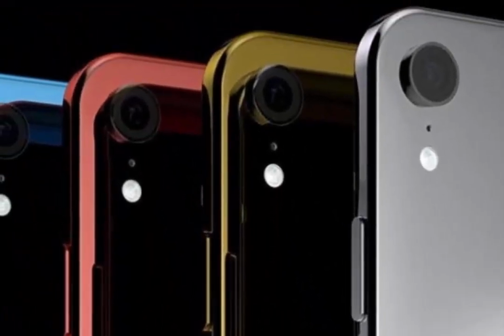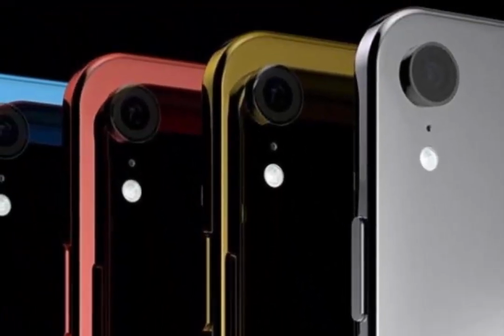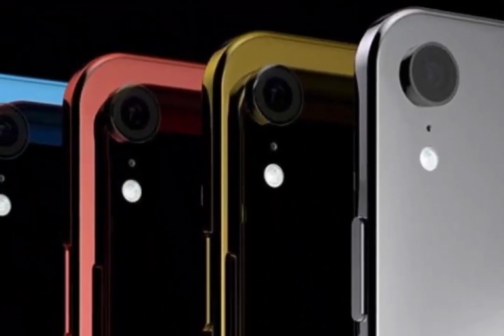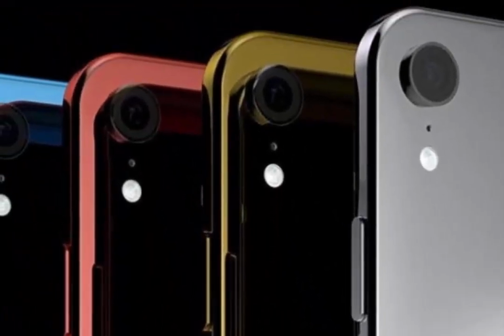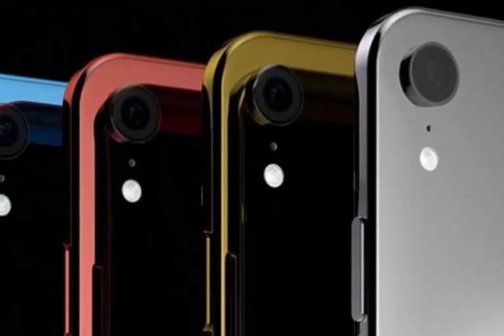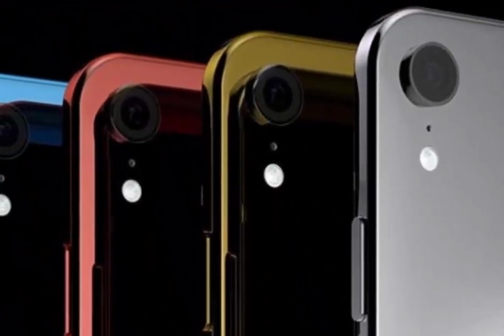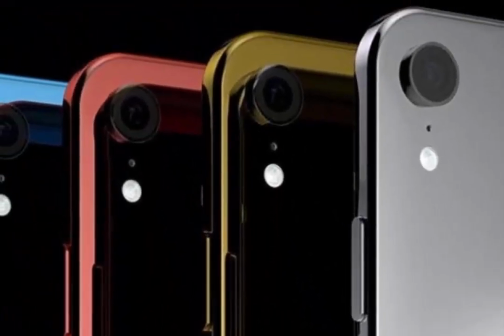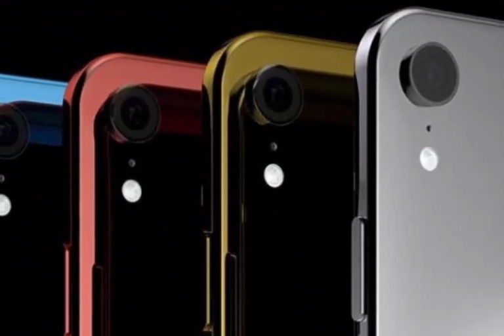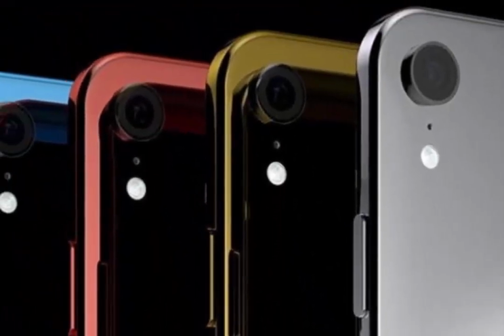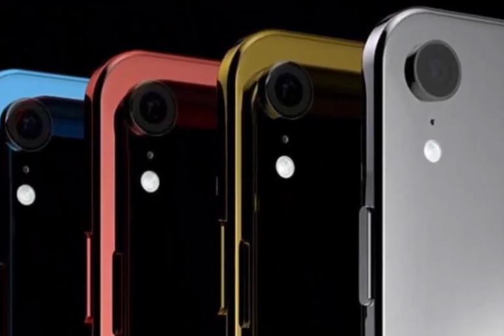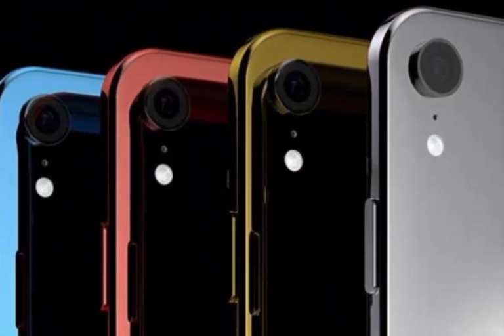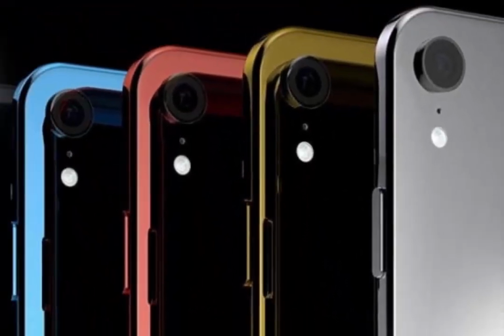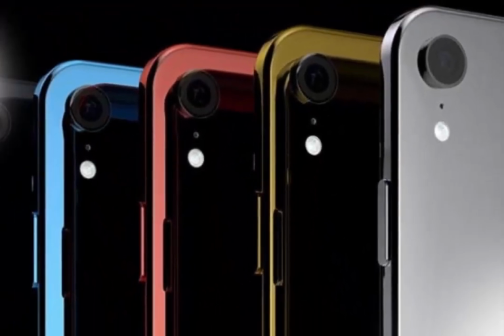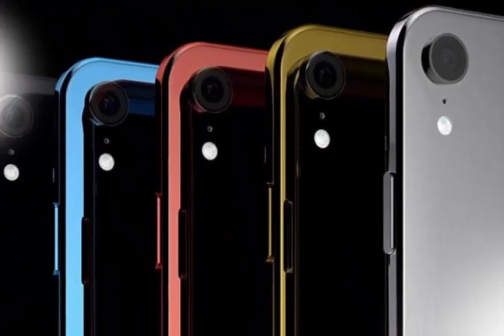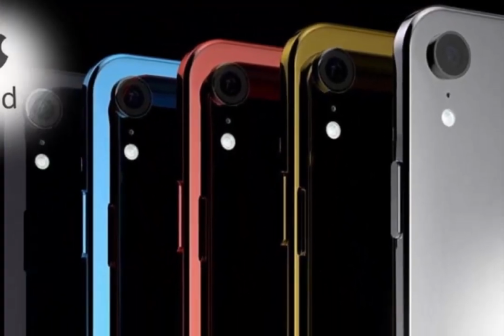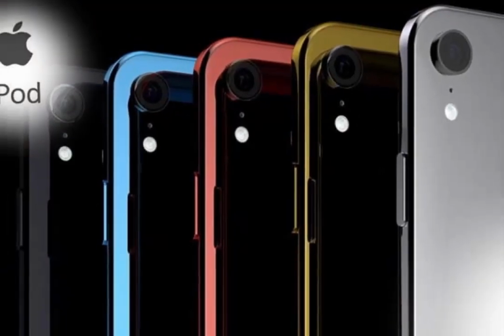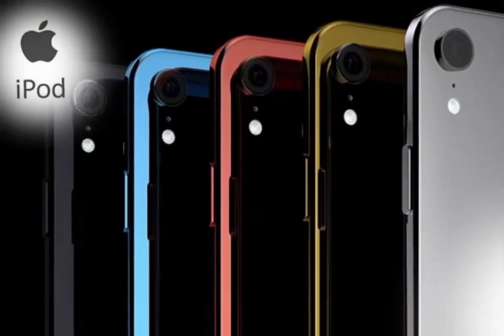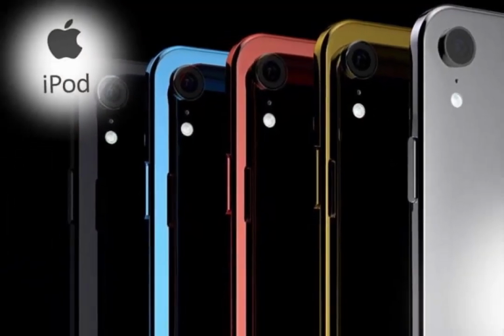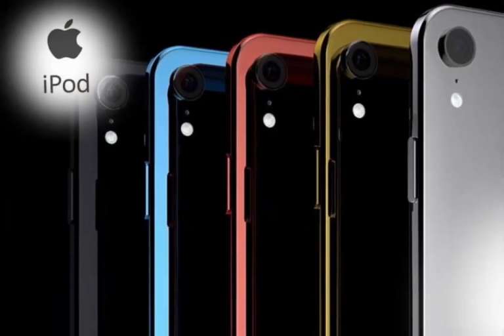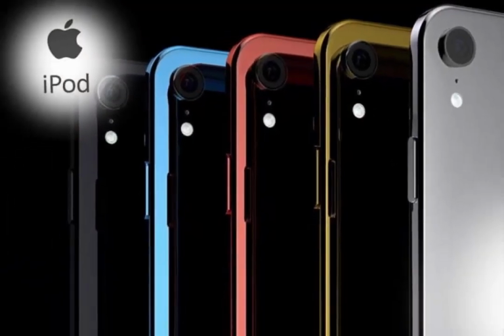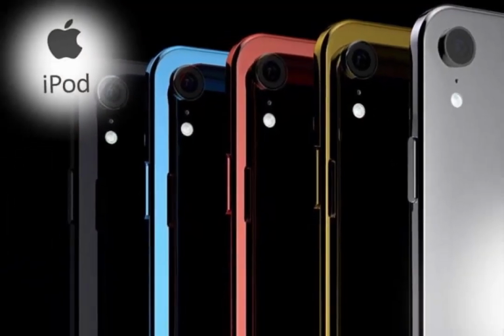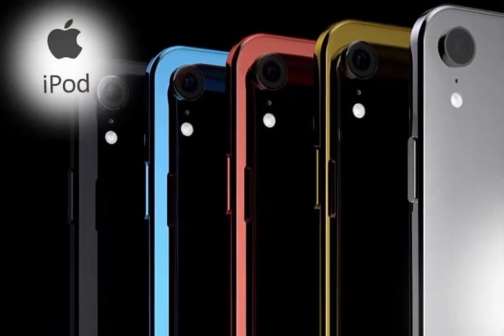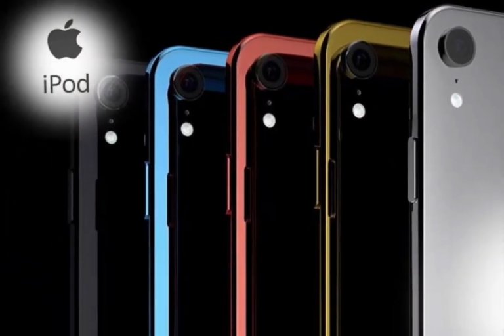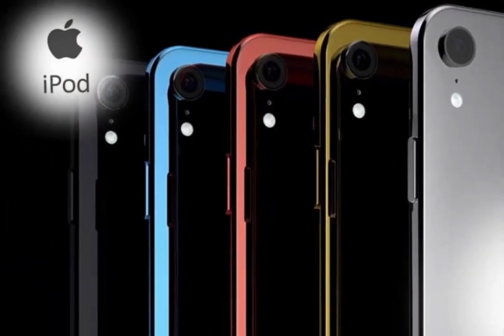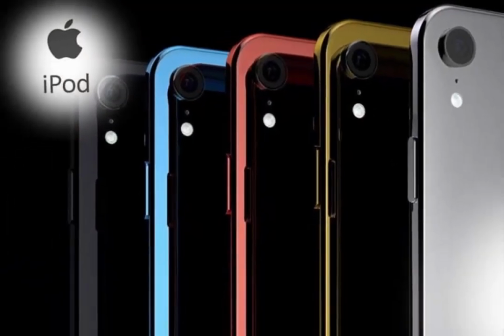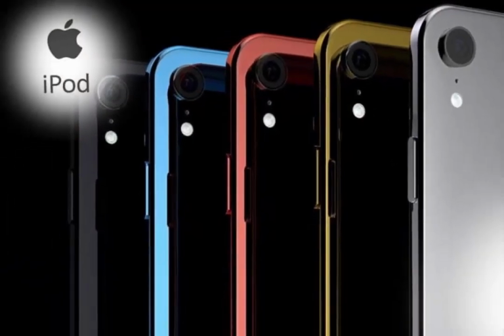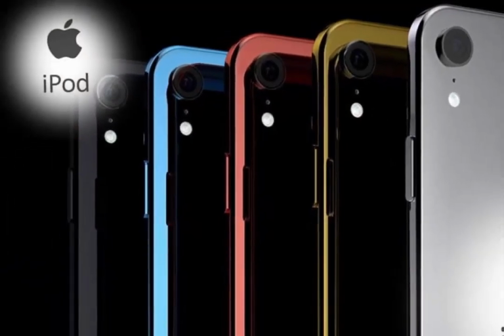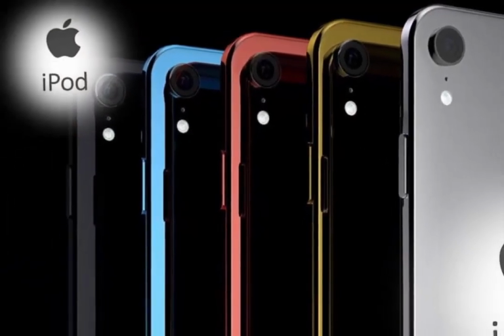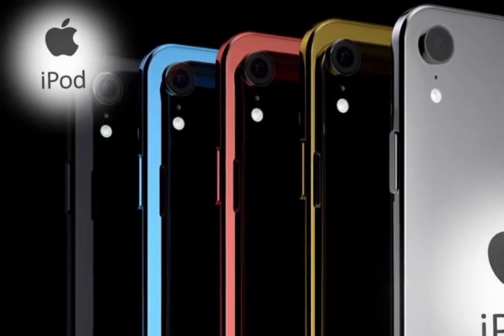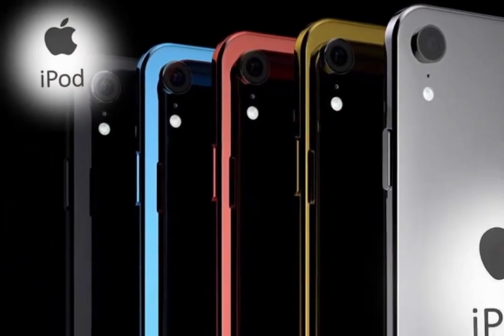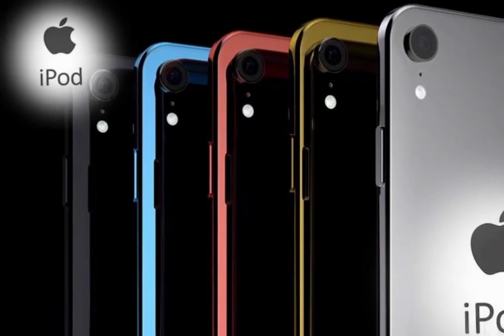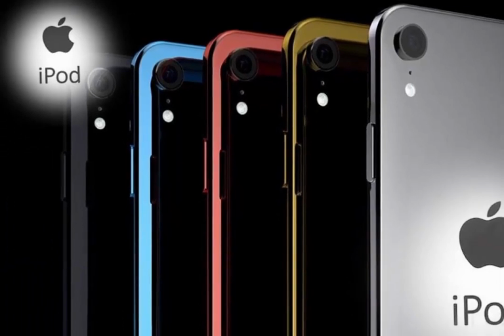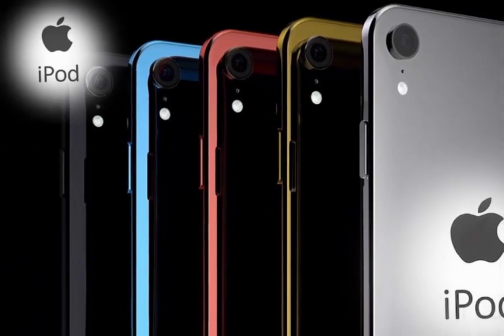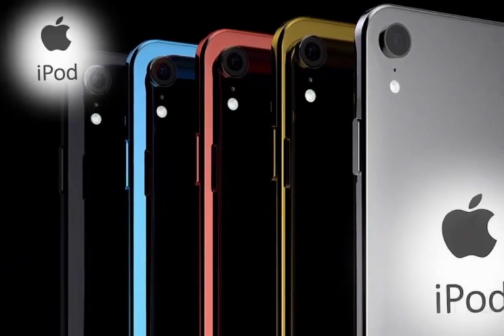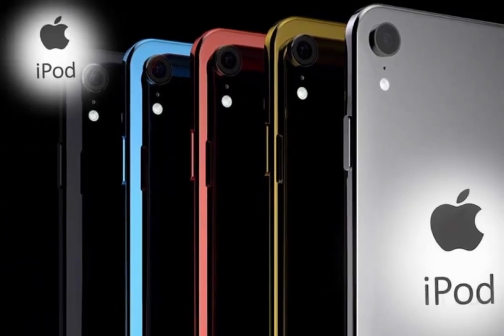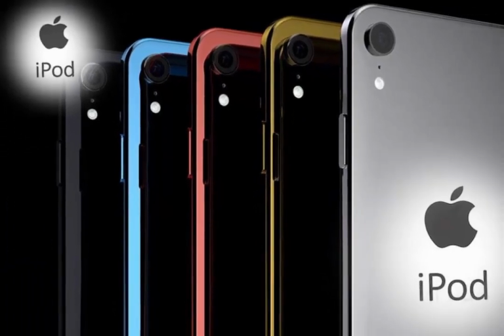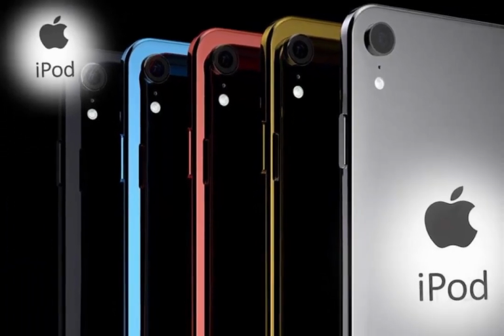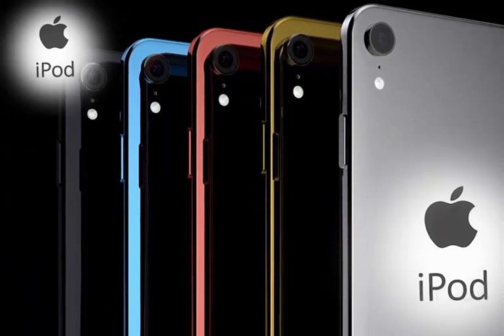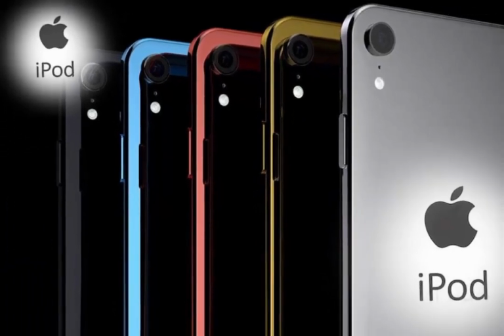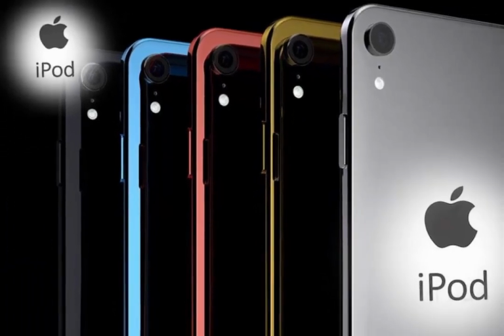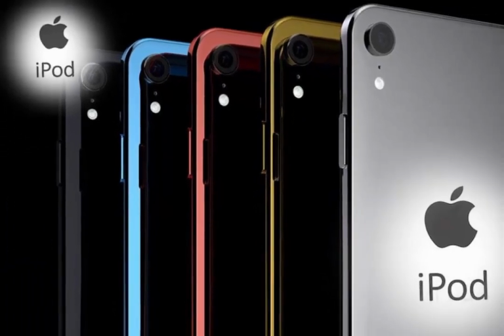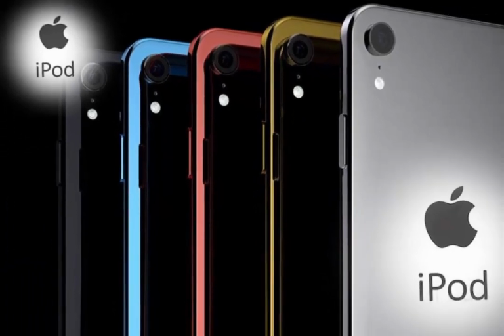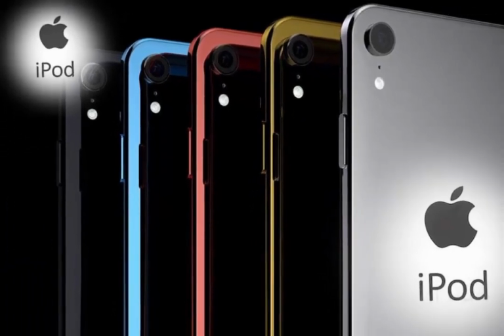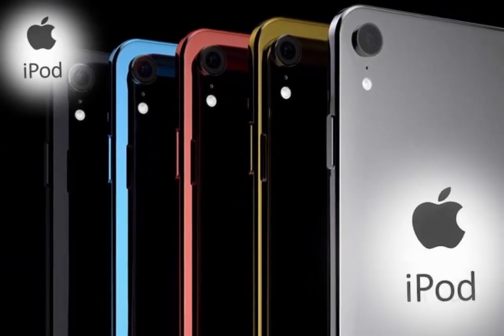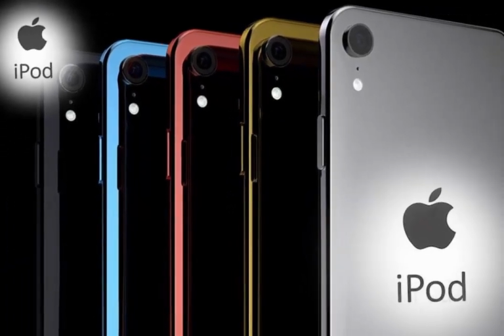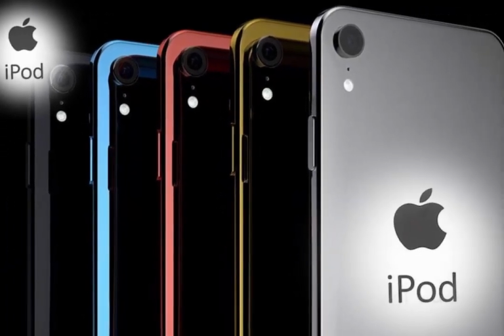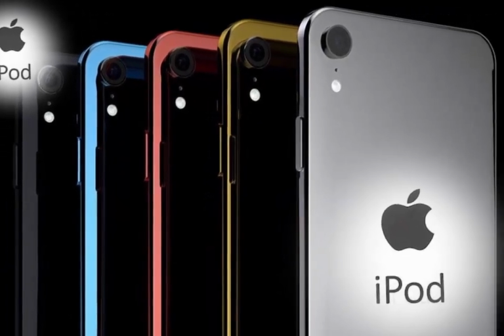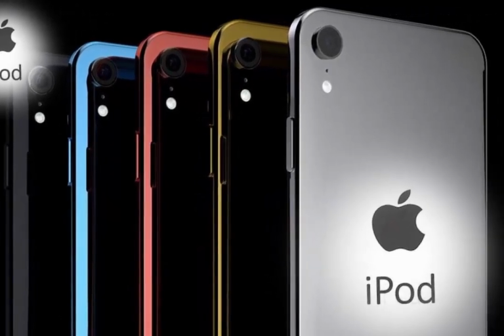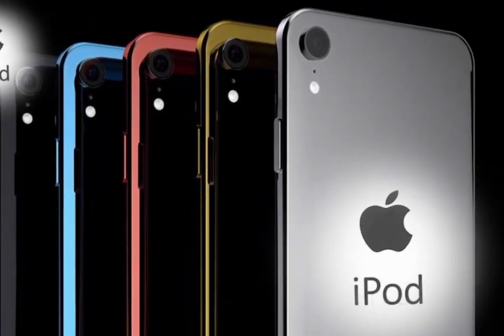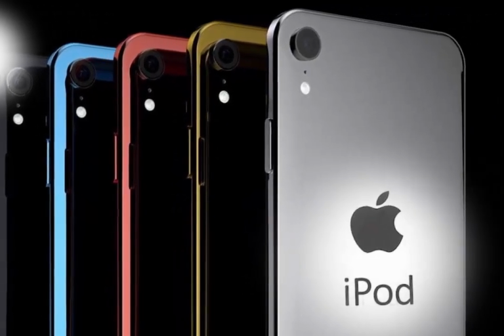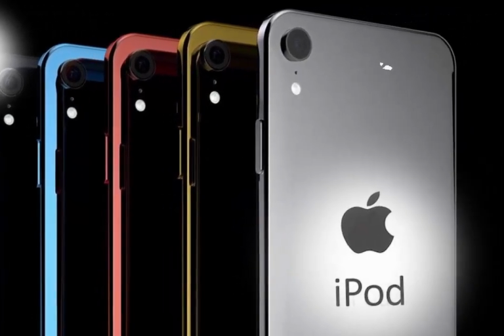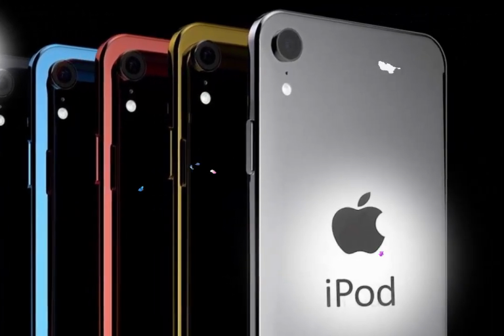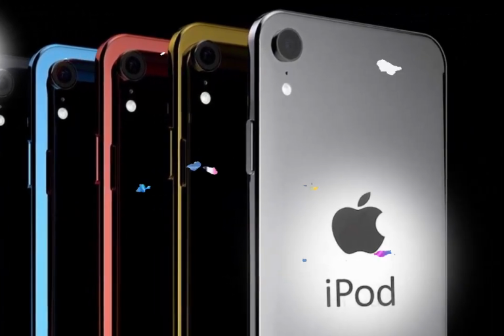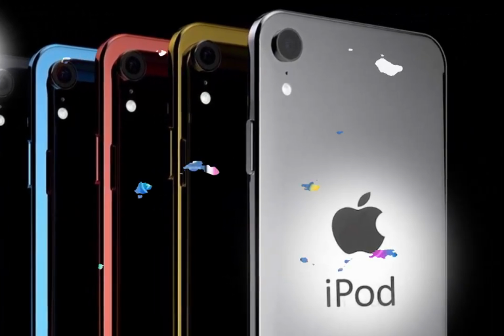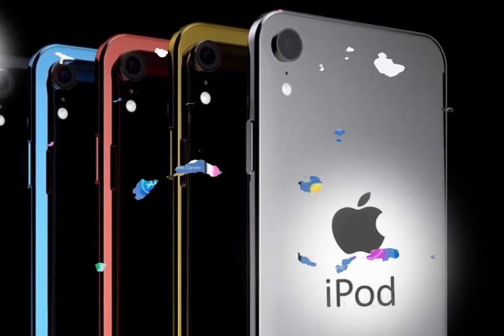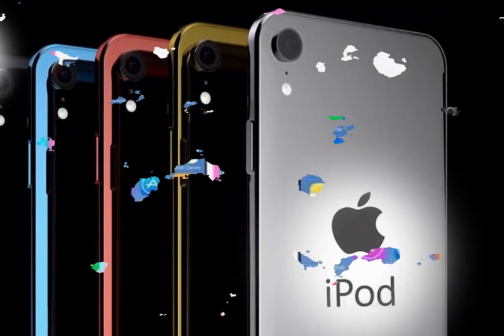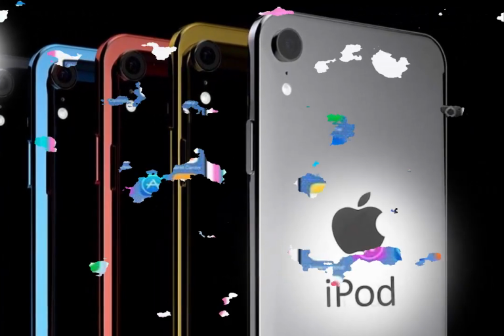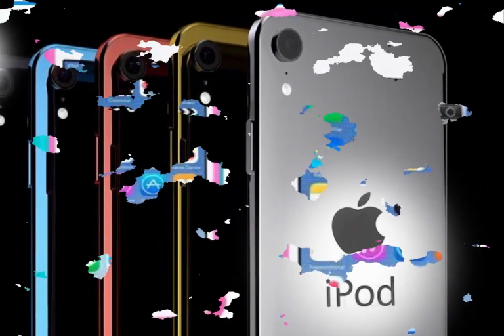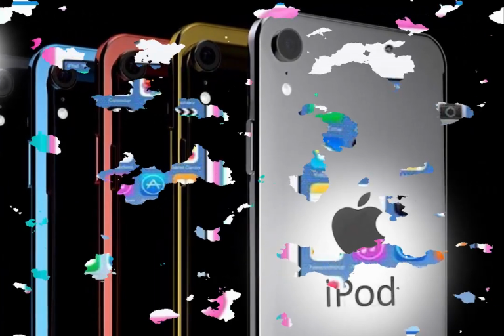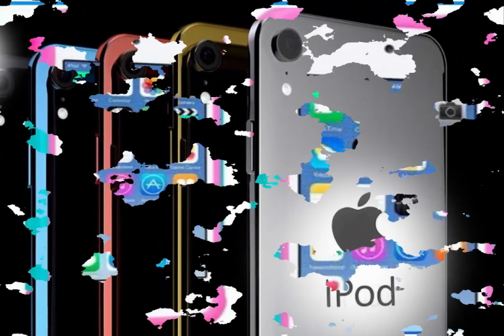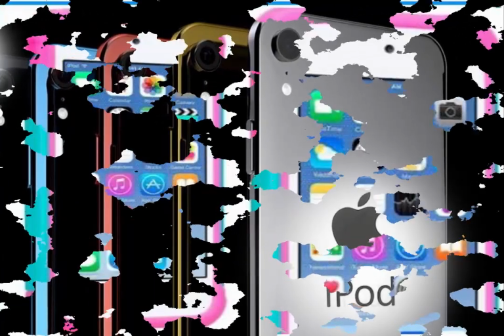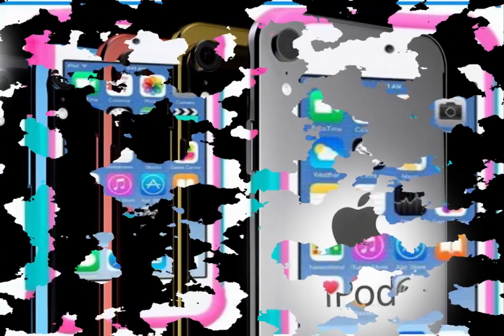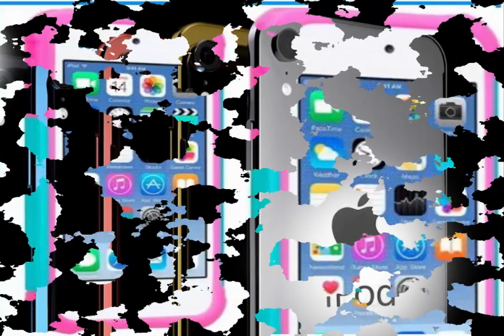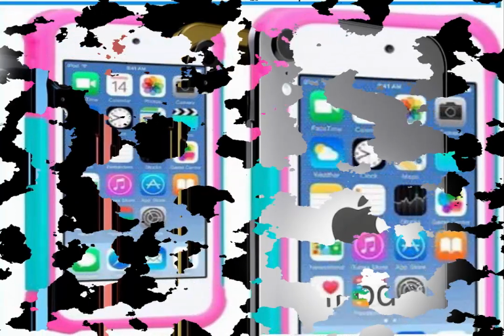A day after announcing the iPod Touch would remain on sale only while stocks last, the 256GB versions of every color model have already sold out.